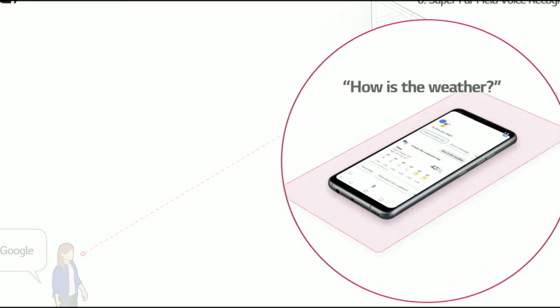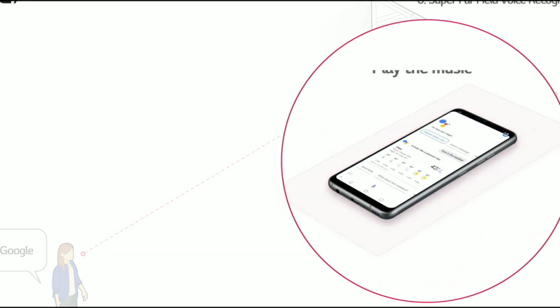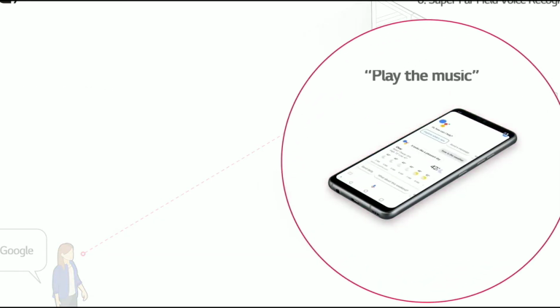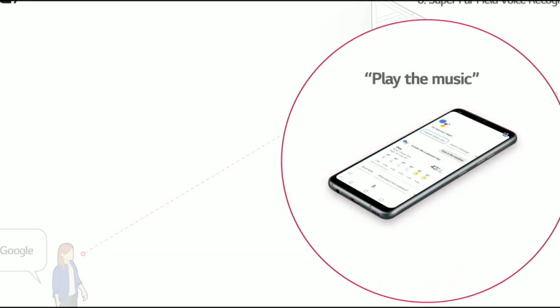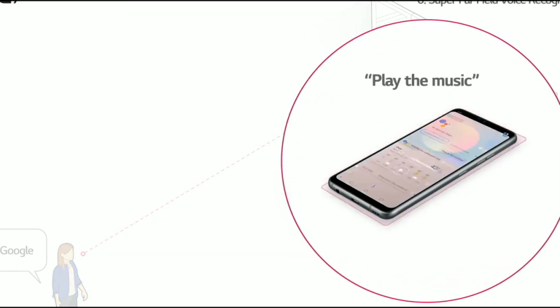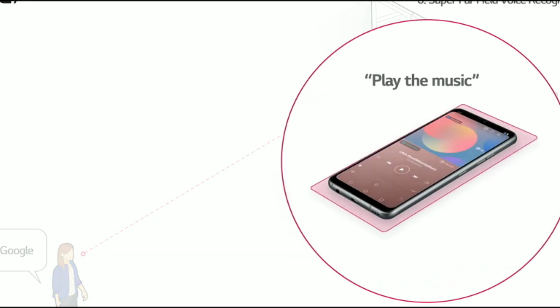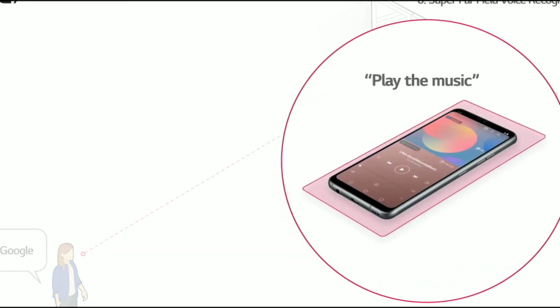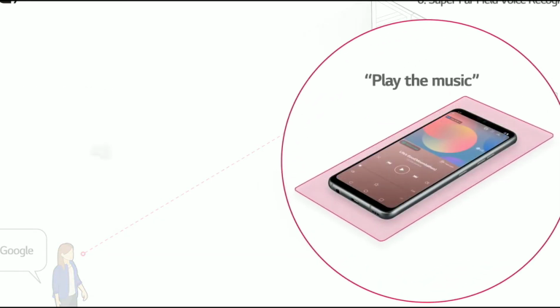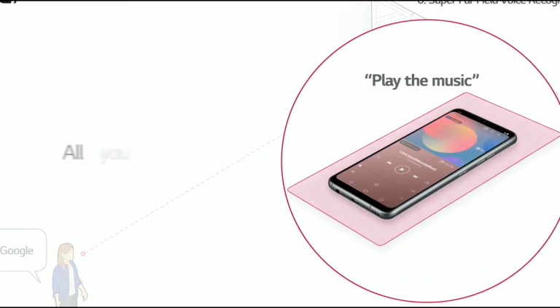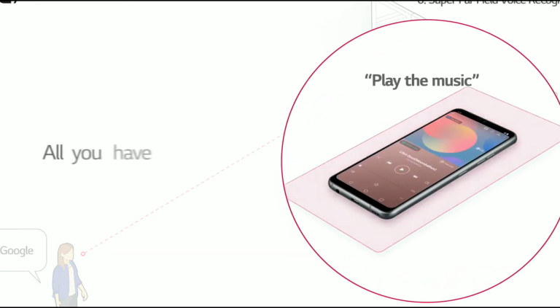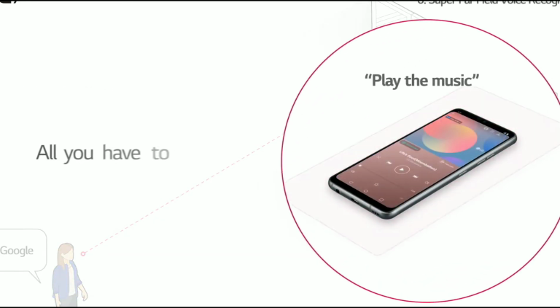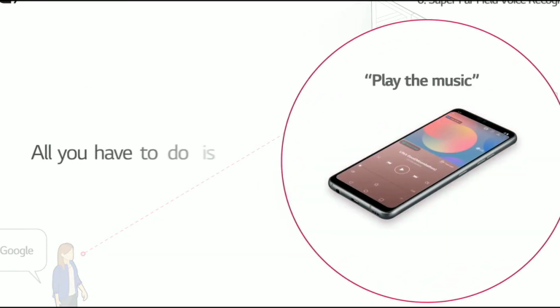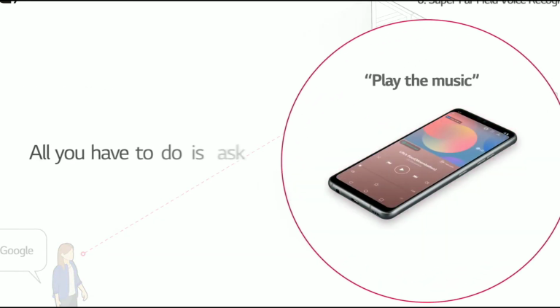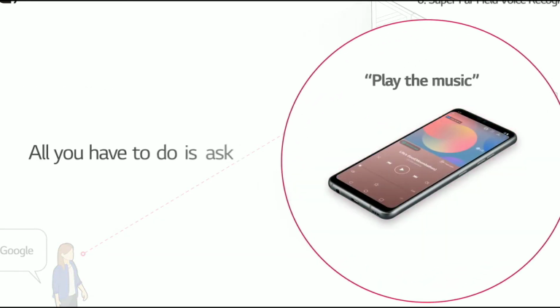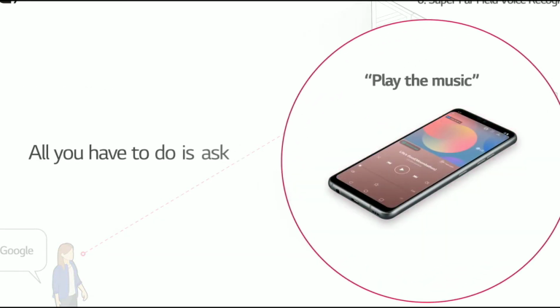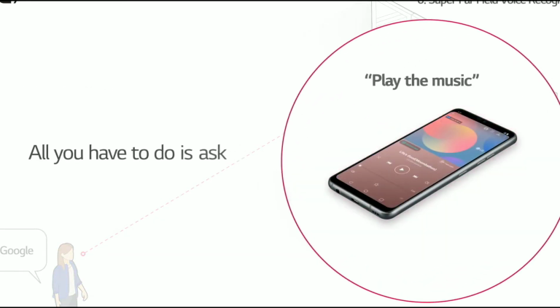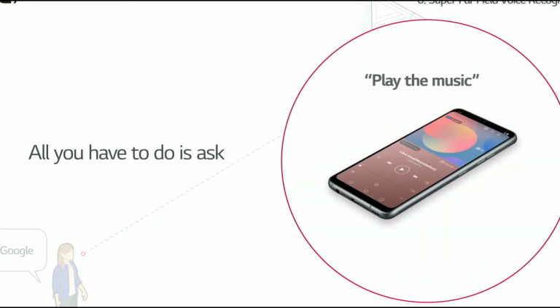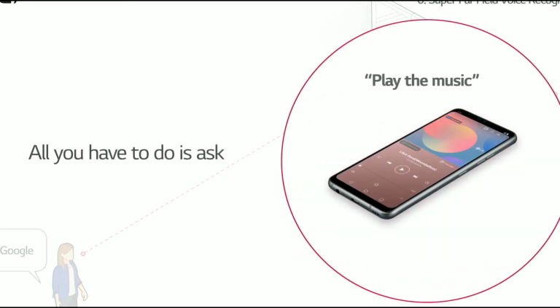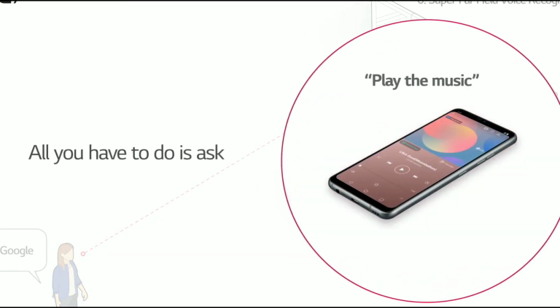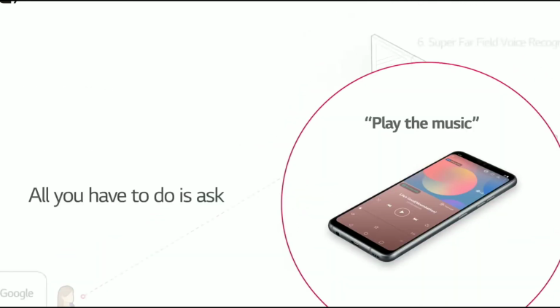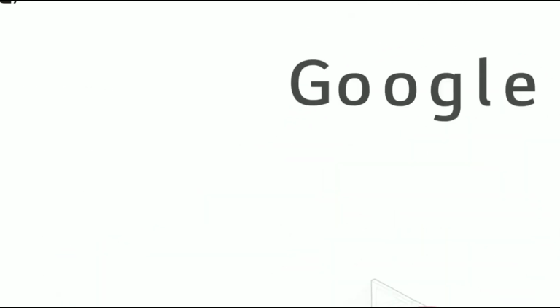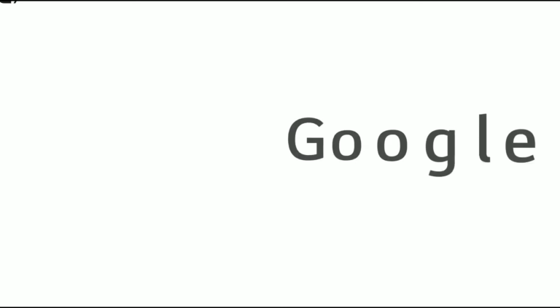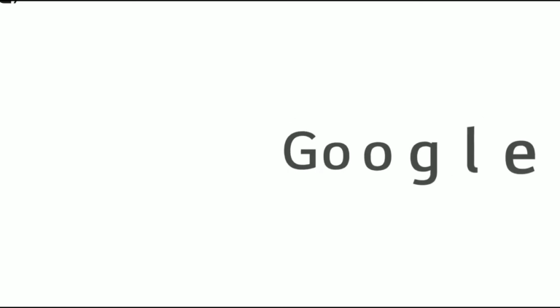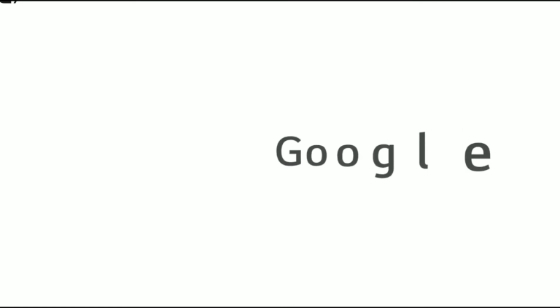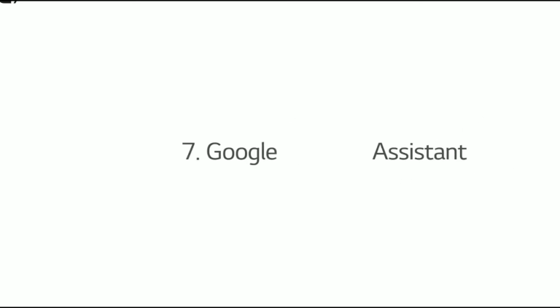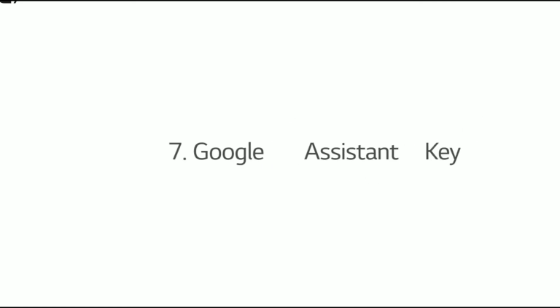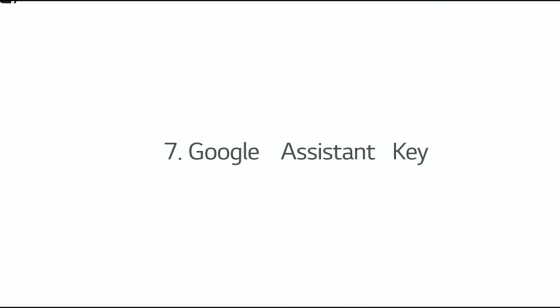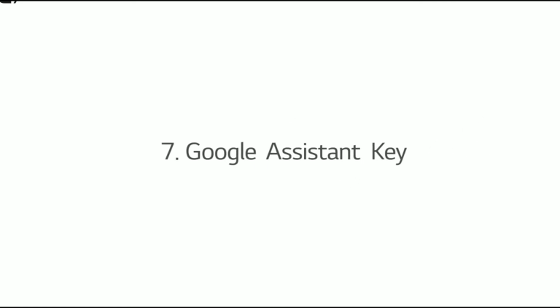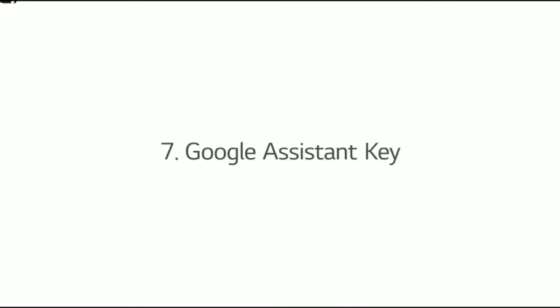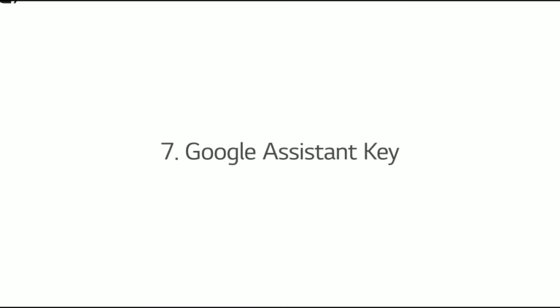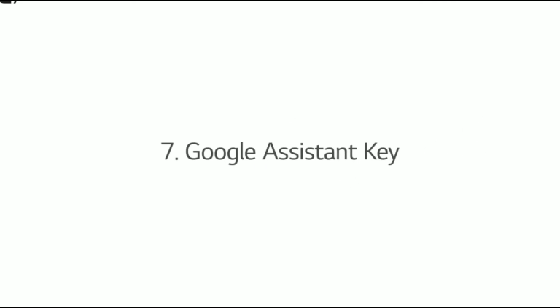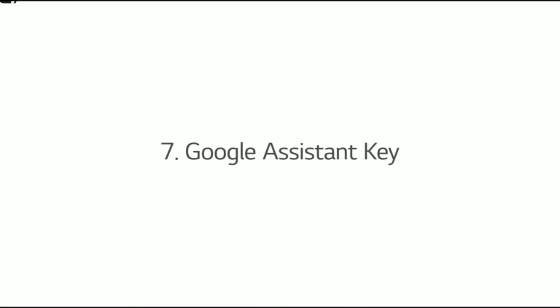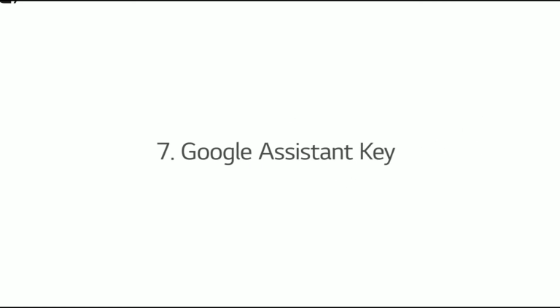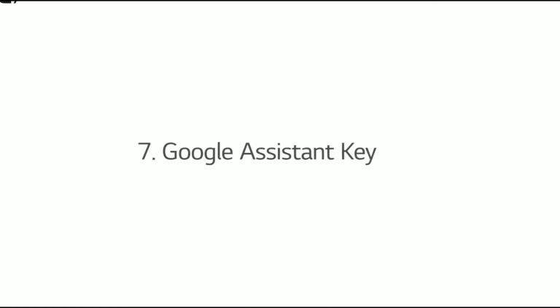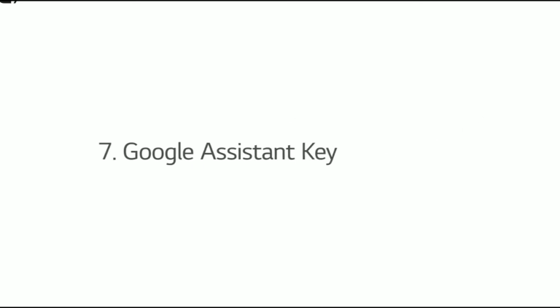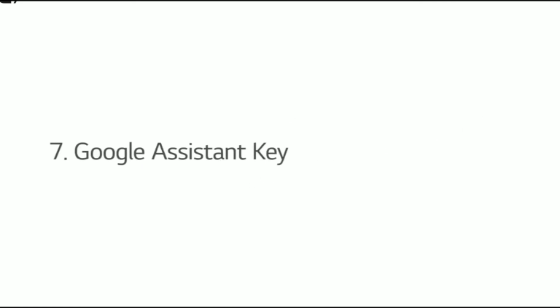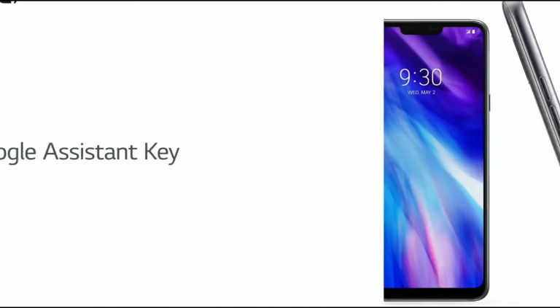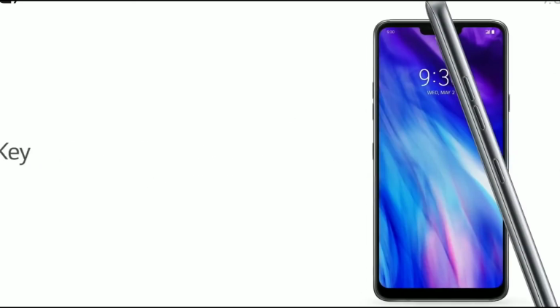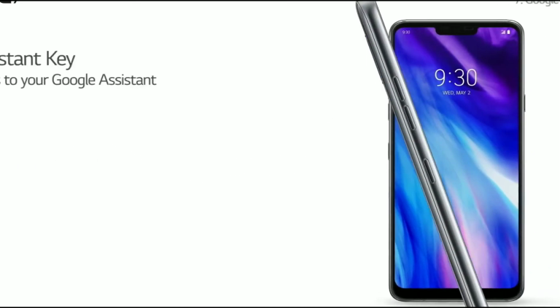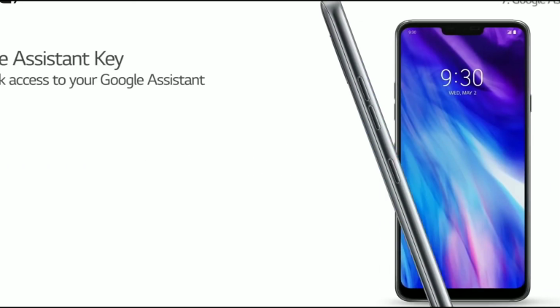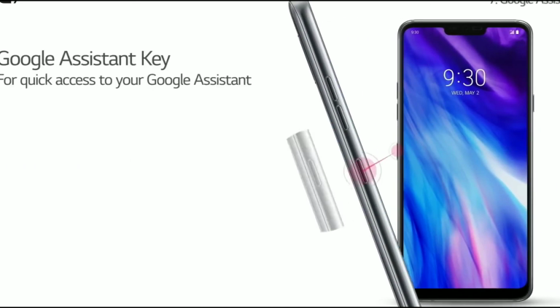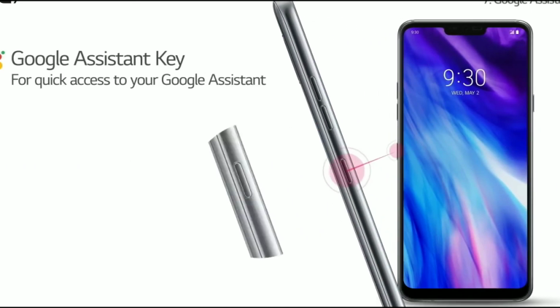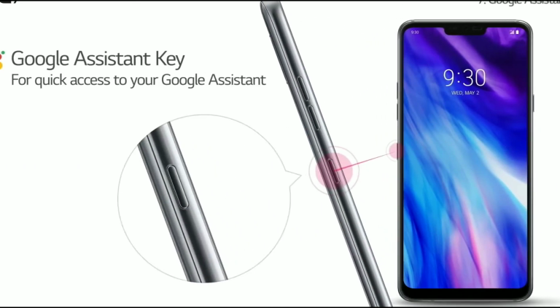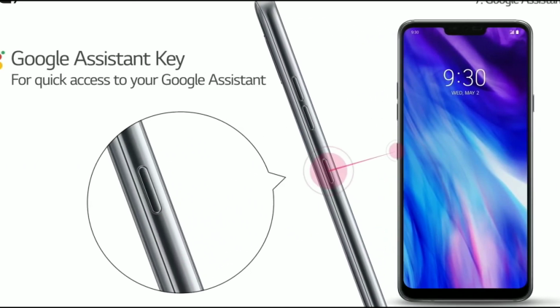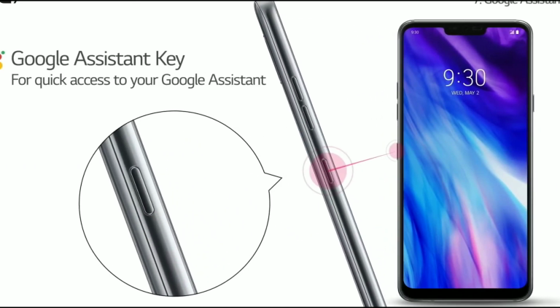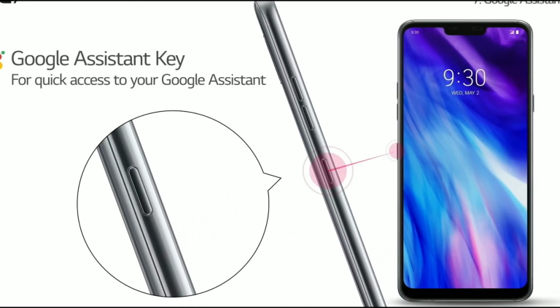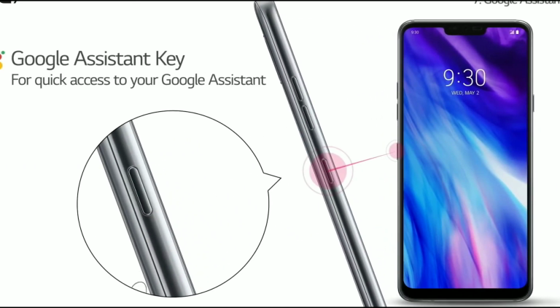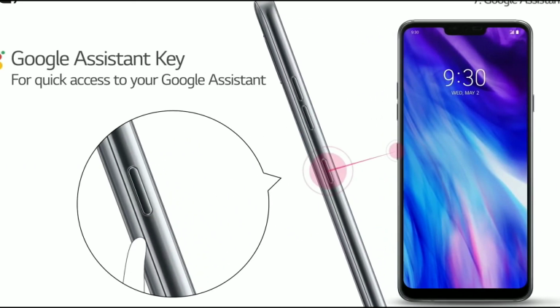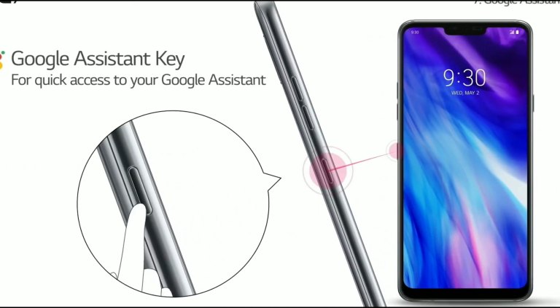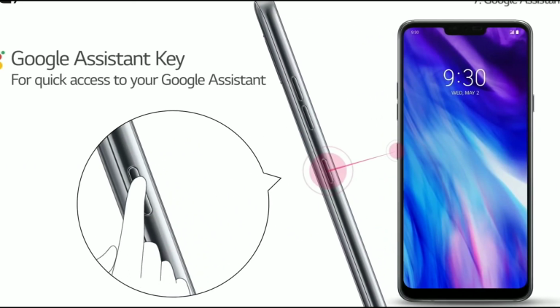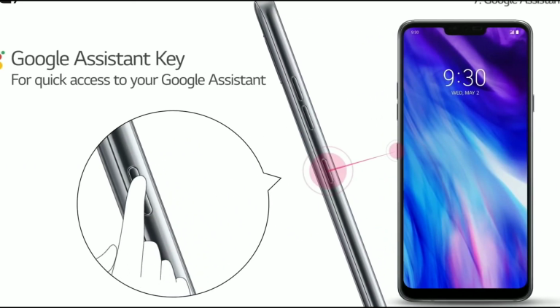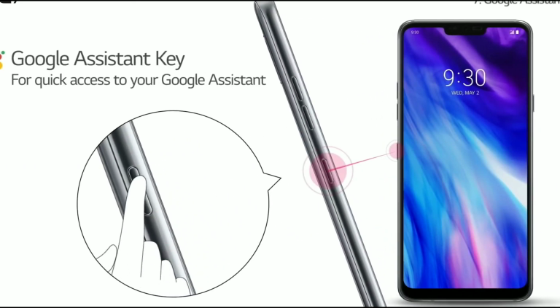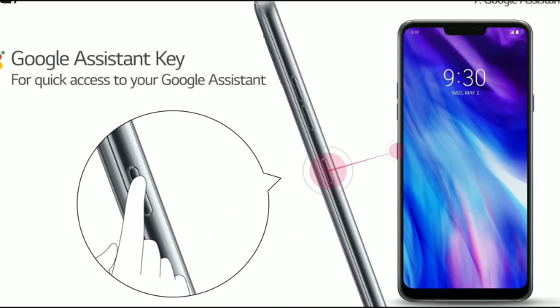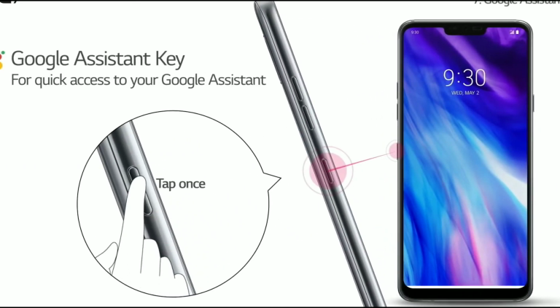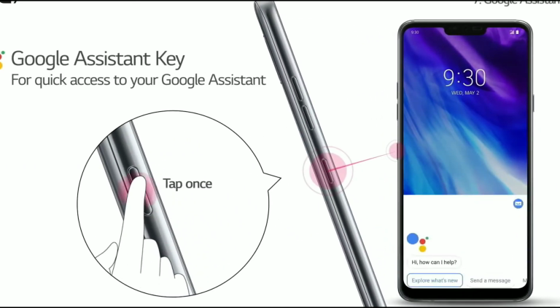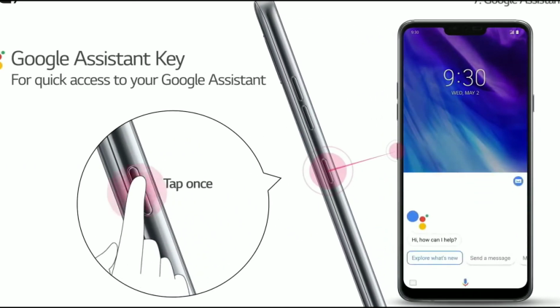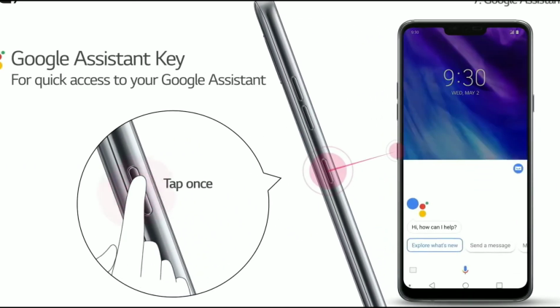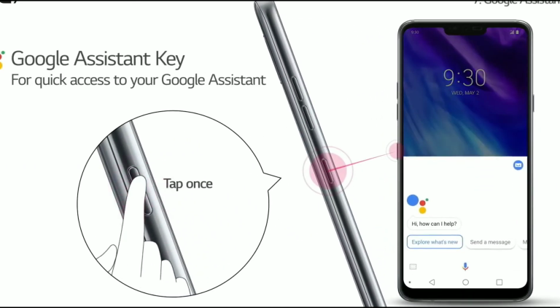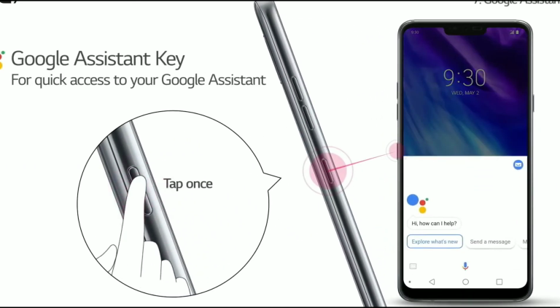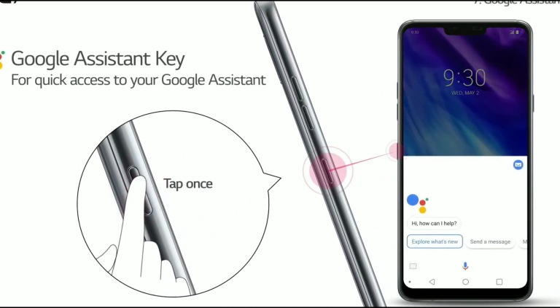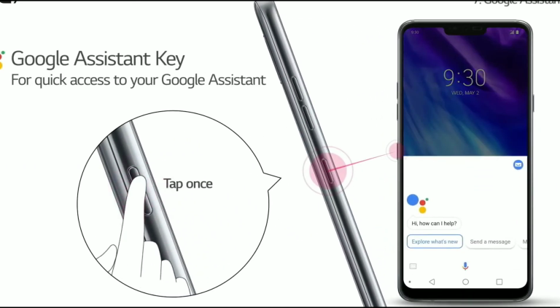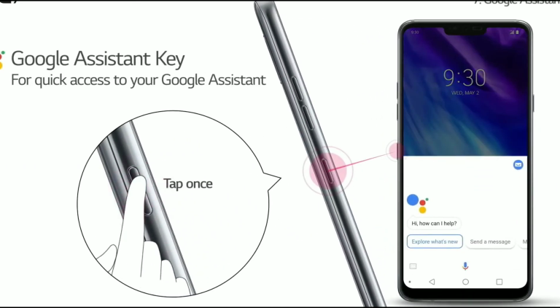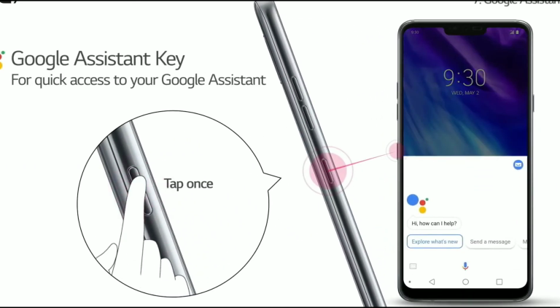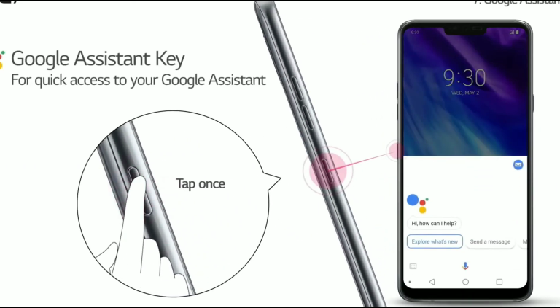I really like that you can control your phone from far away. There's also a Google Assistant key, but you cannot reprogram it.